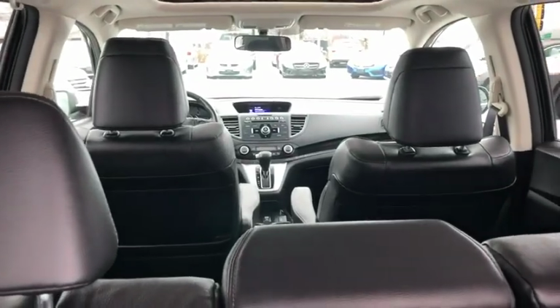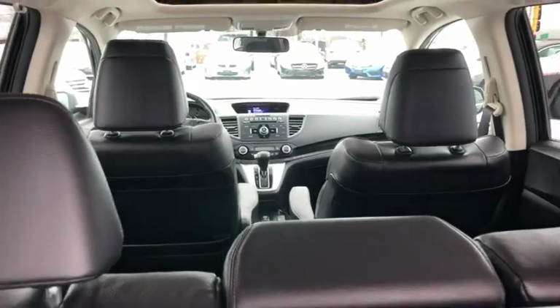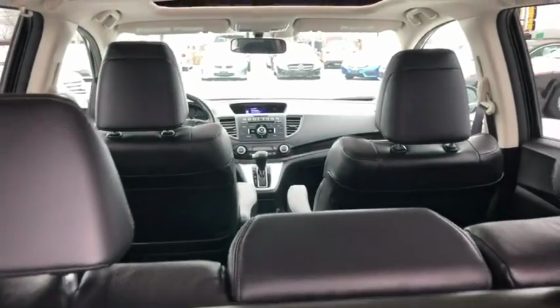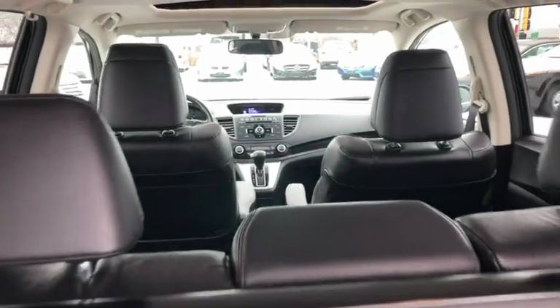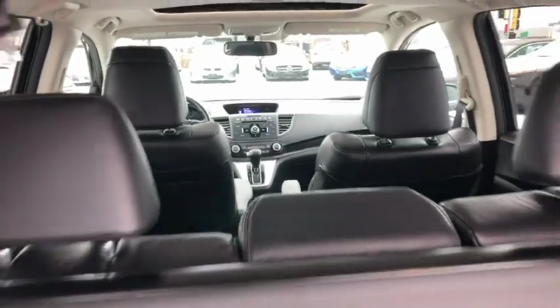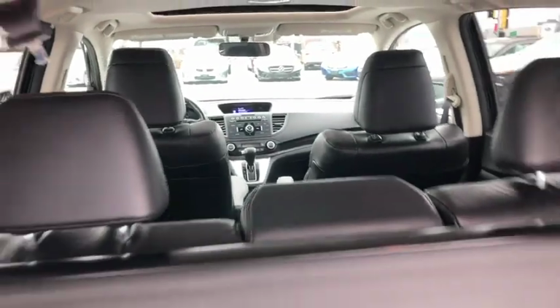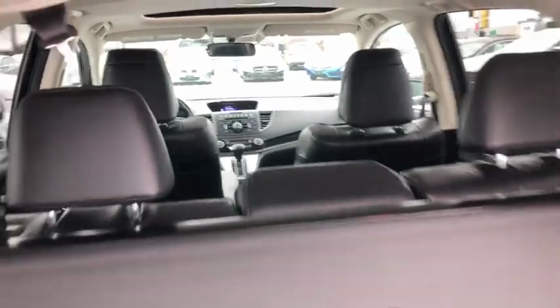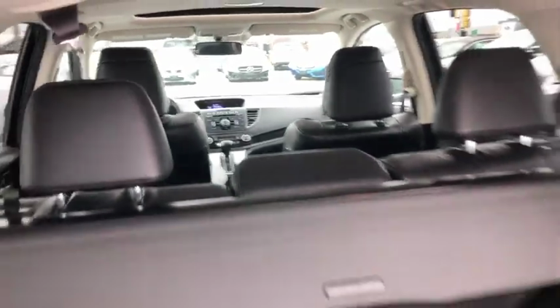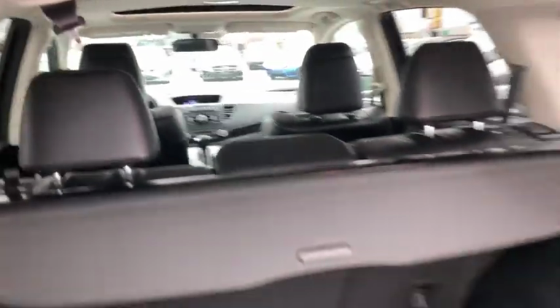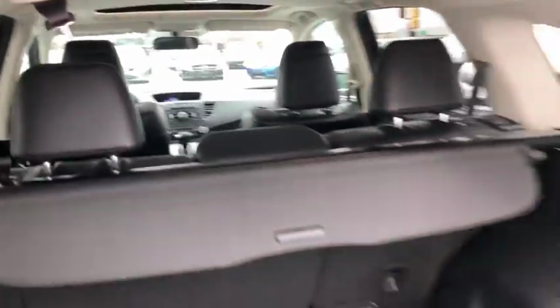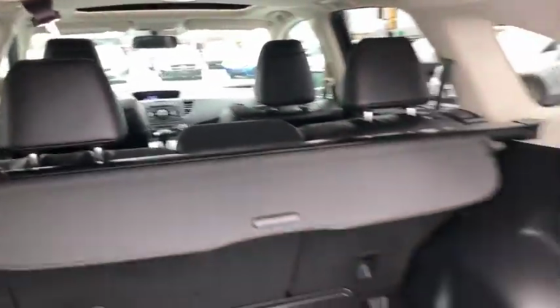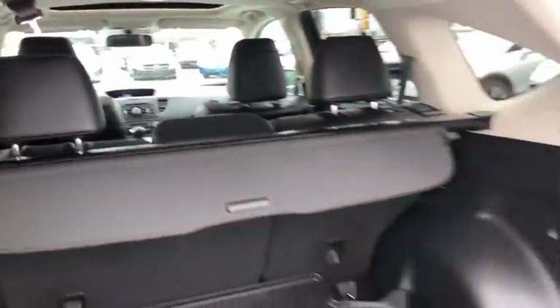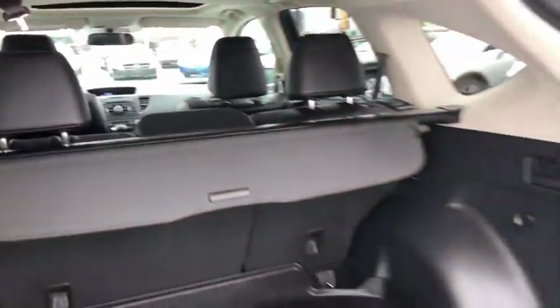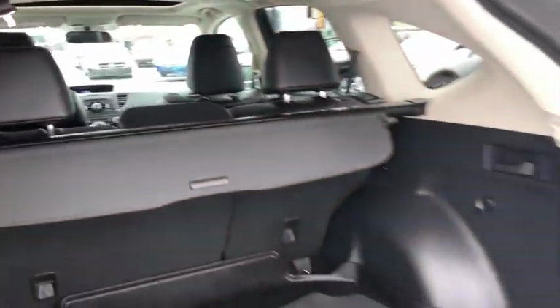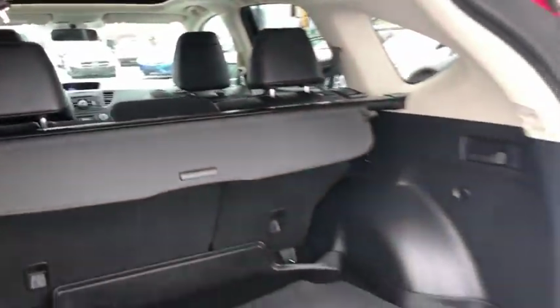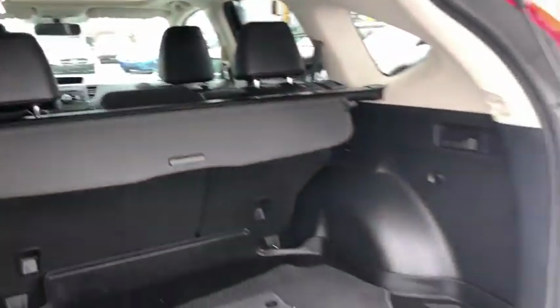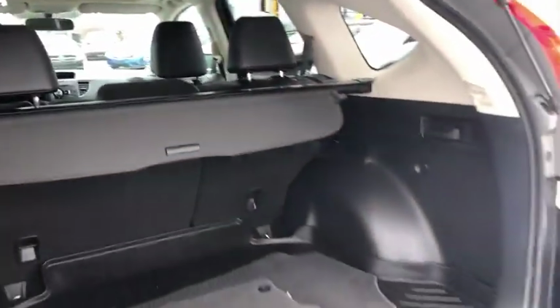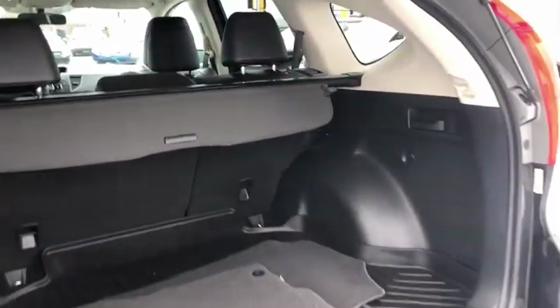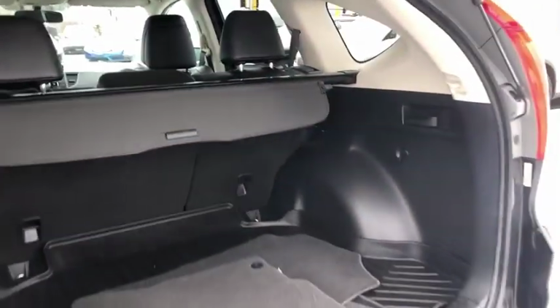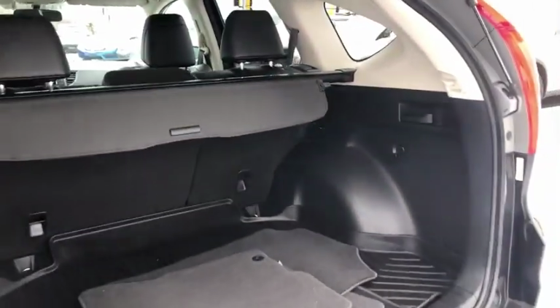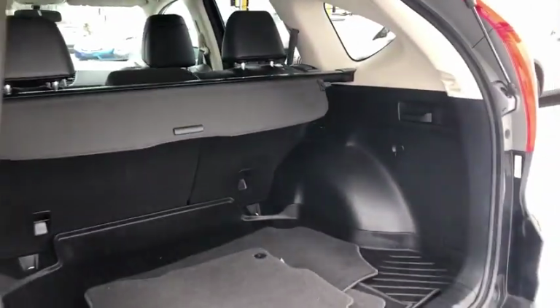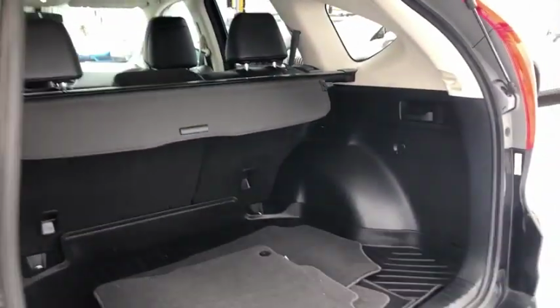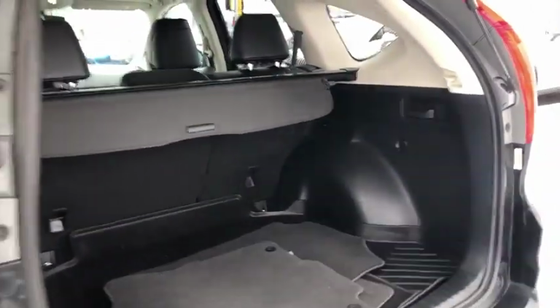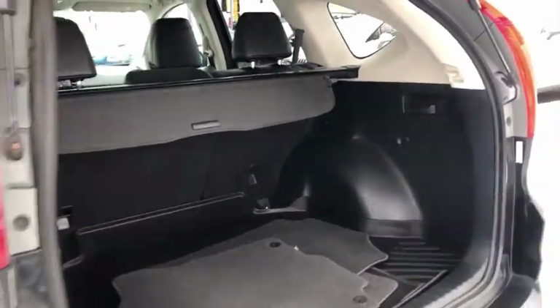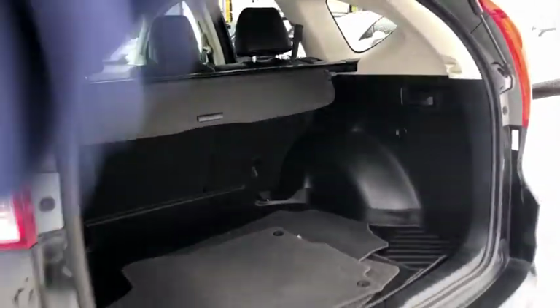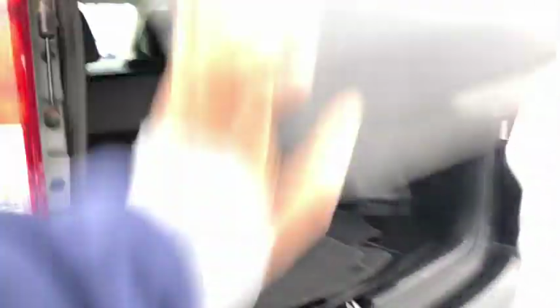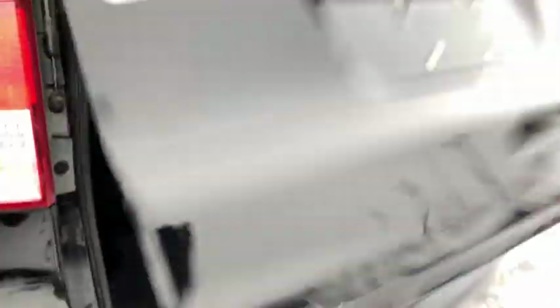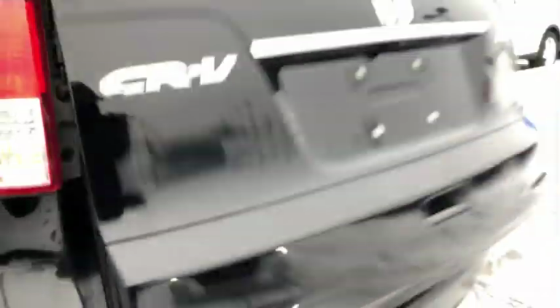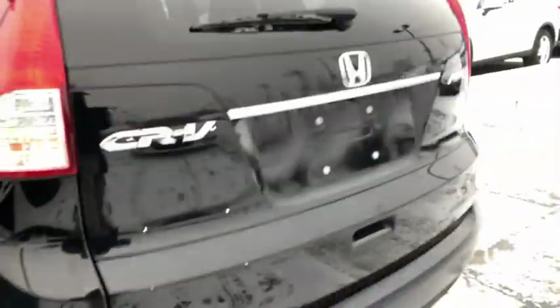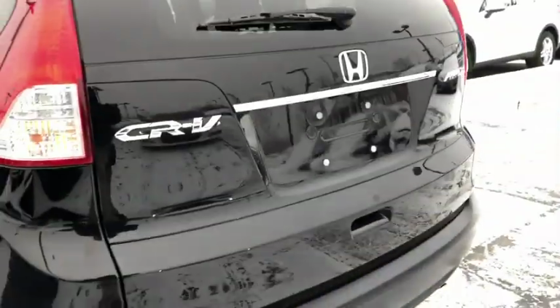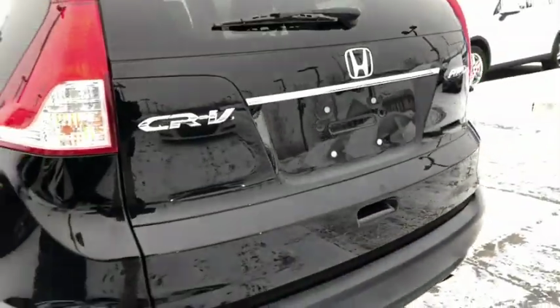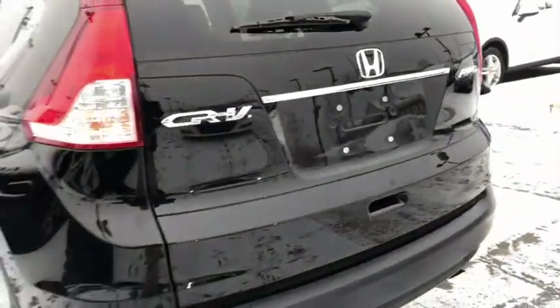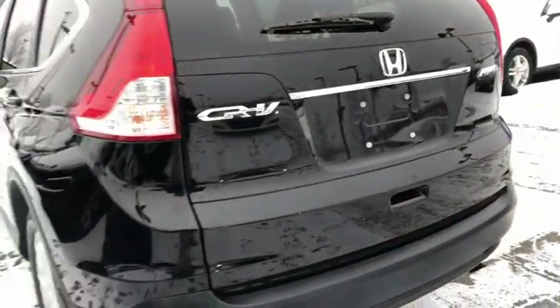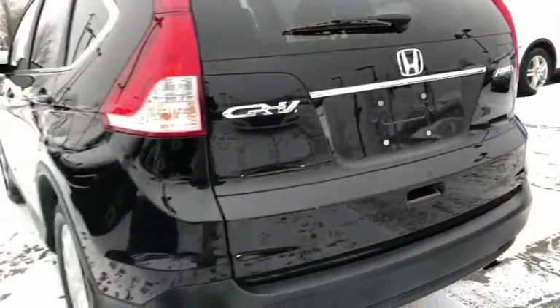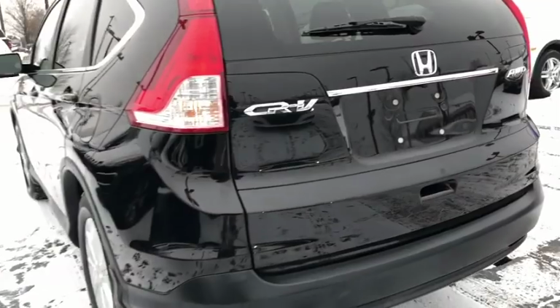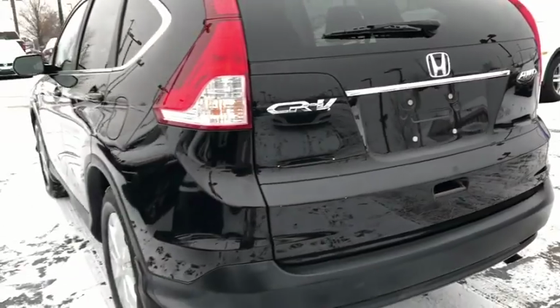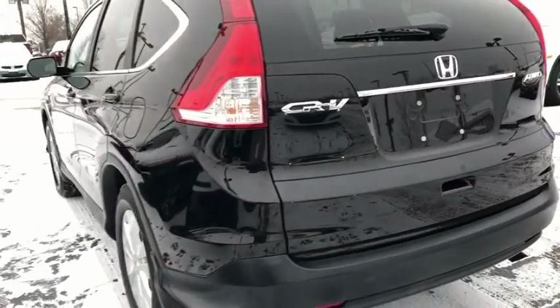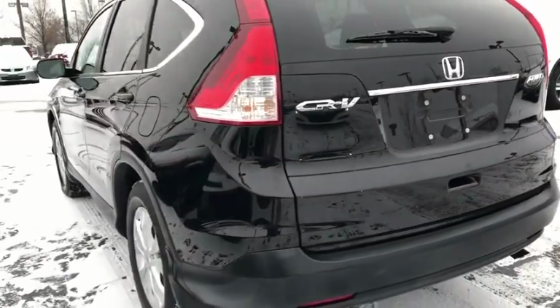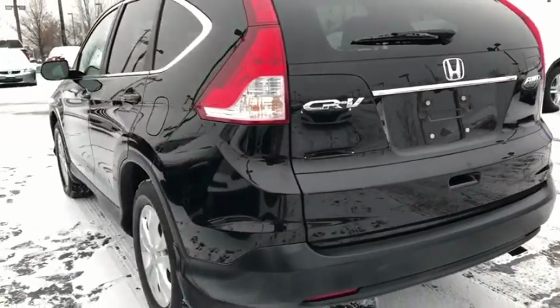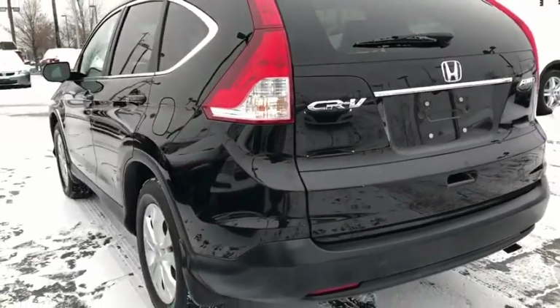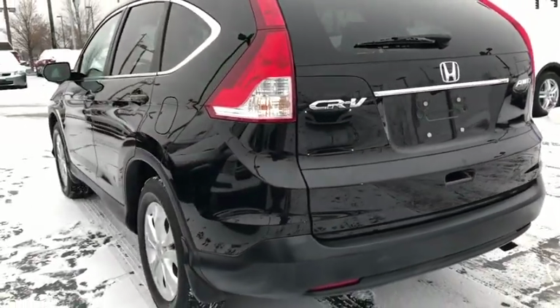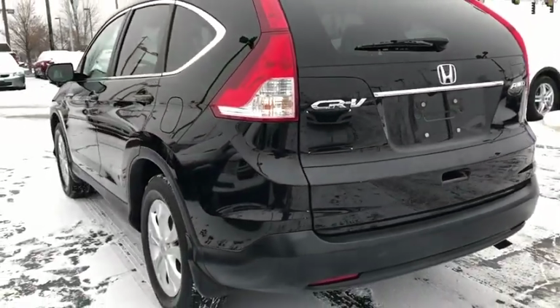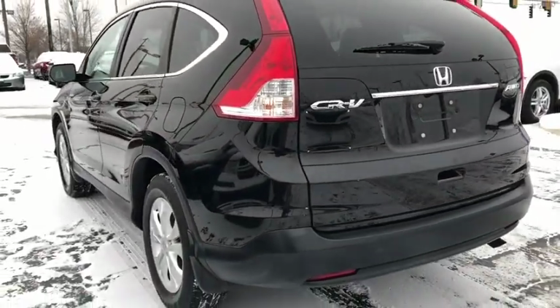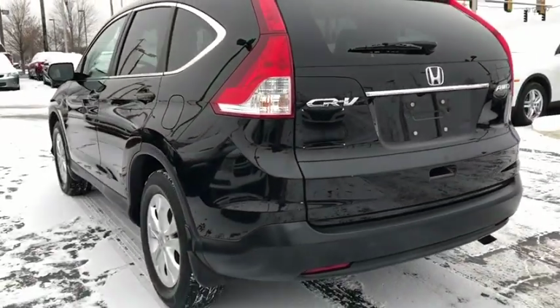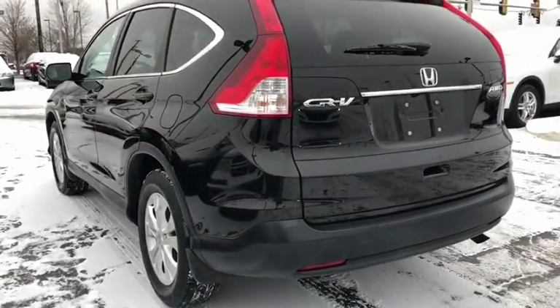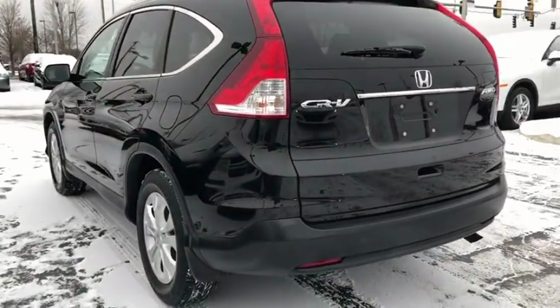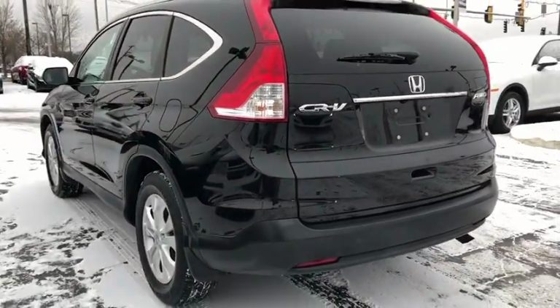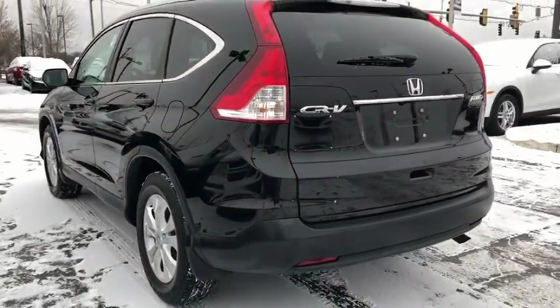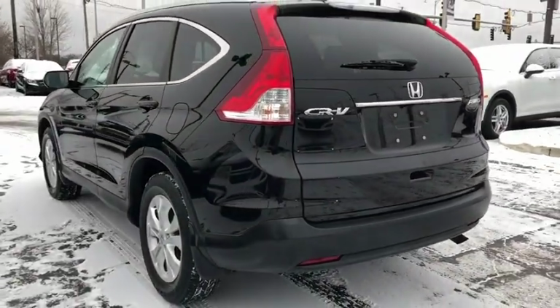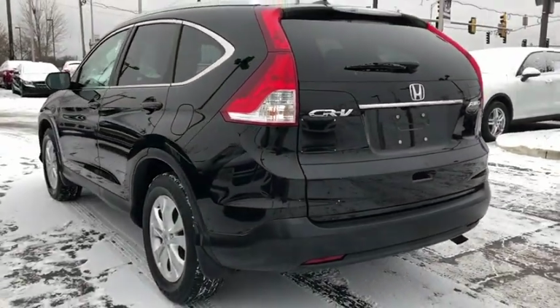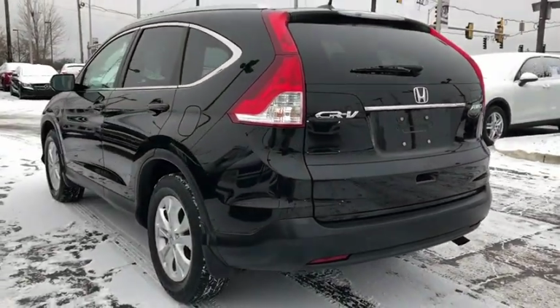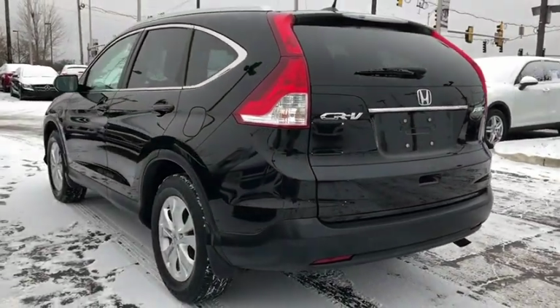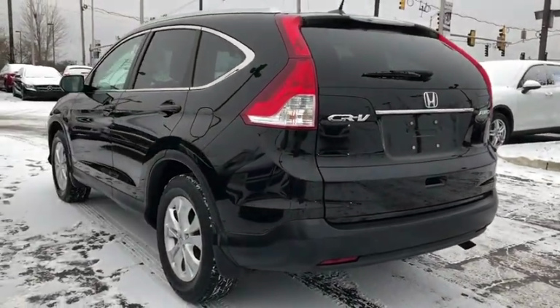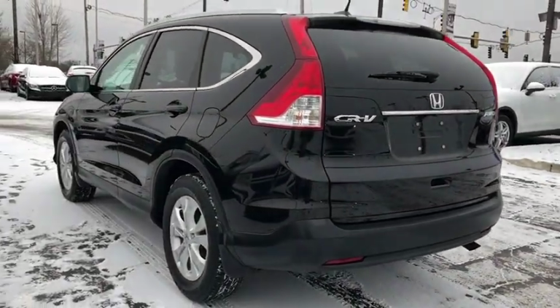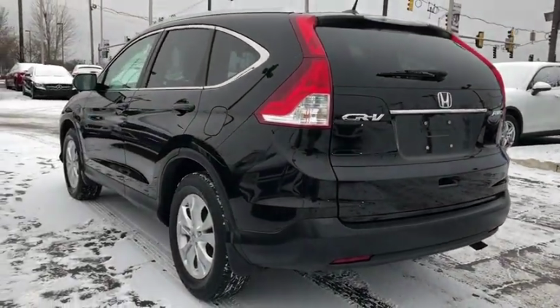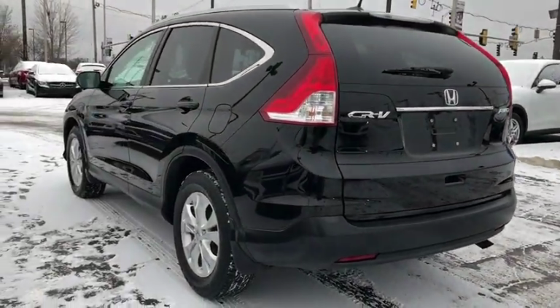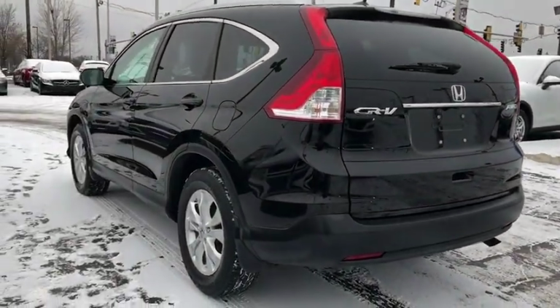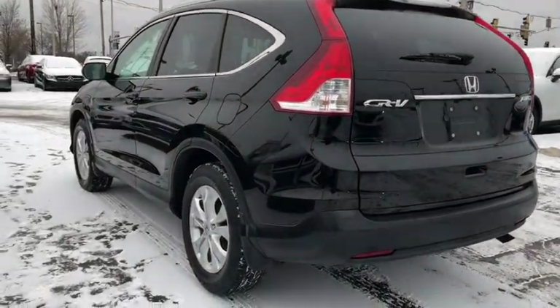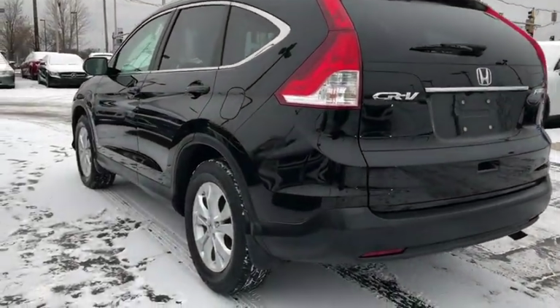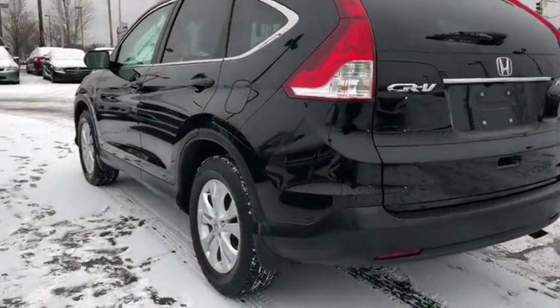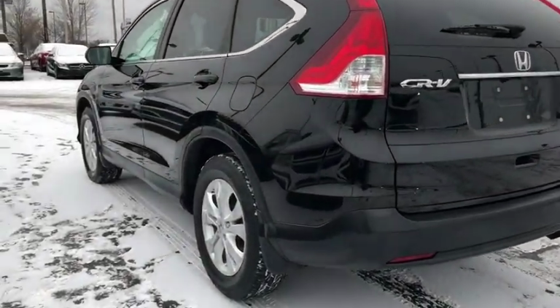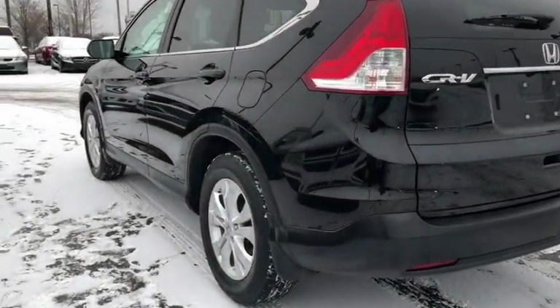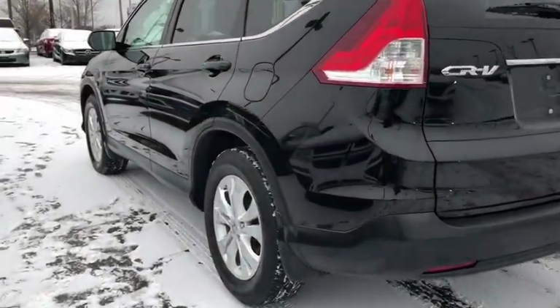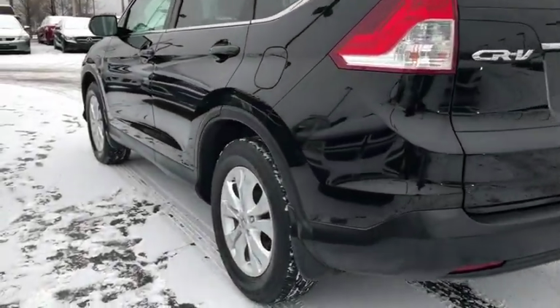Heated front seats, fog lights, remote keyless entry, overhead console, tachometer, panic alarm, brake assist.